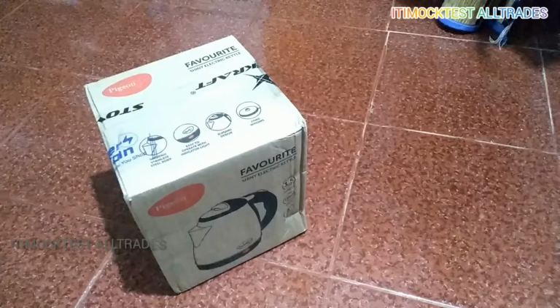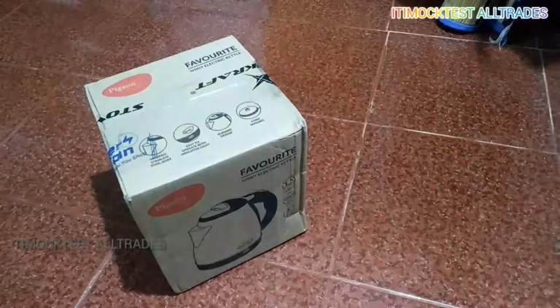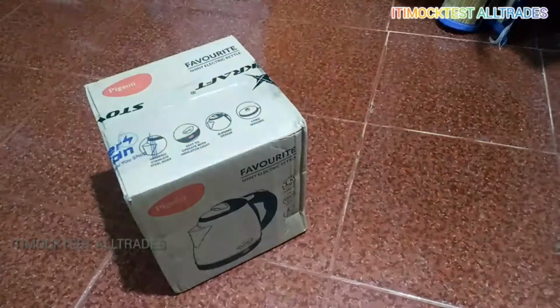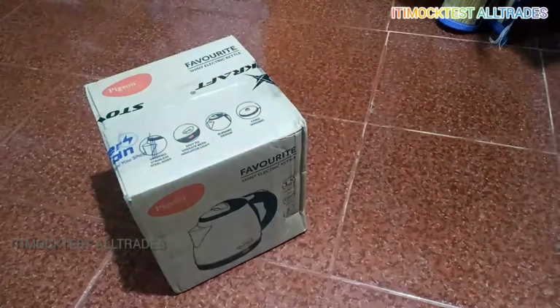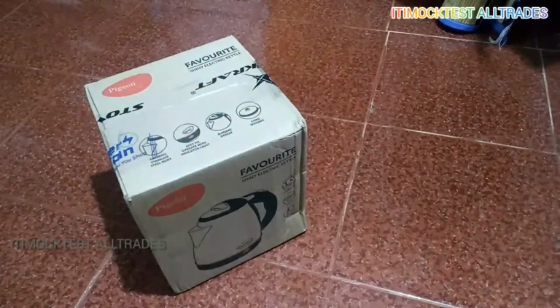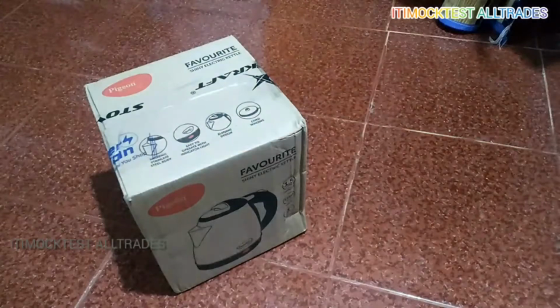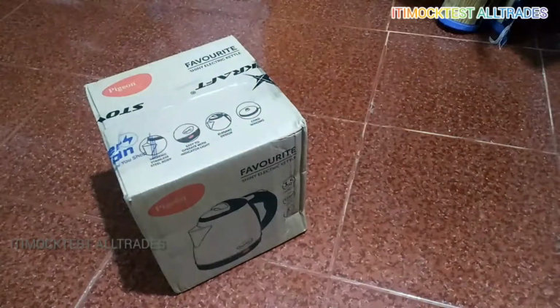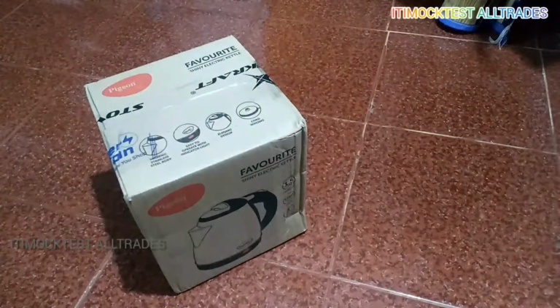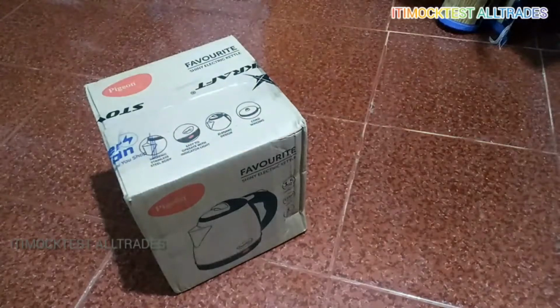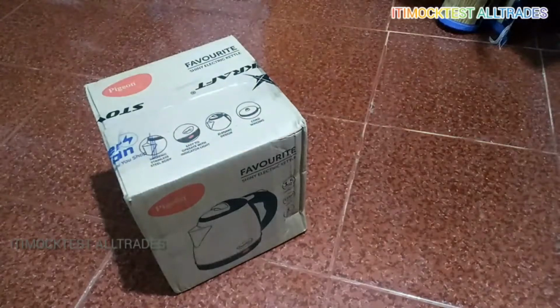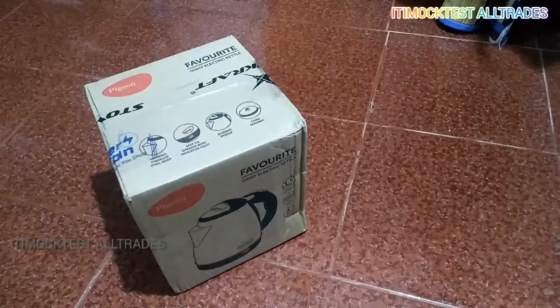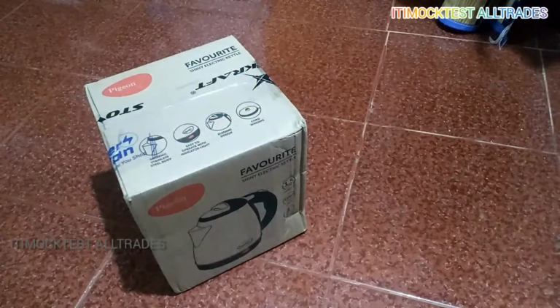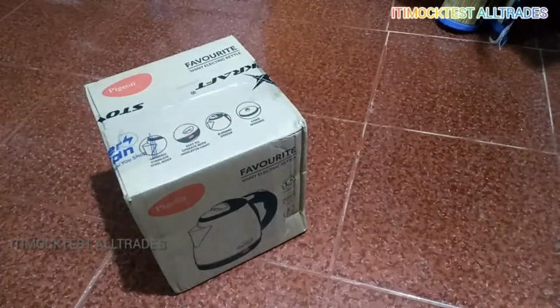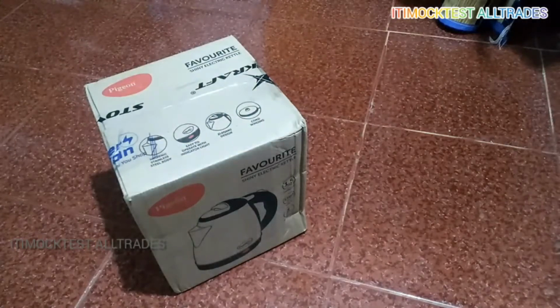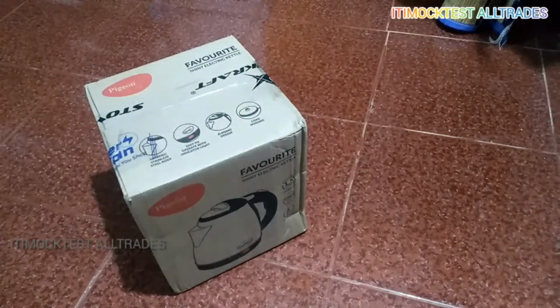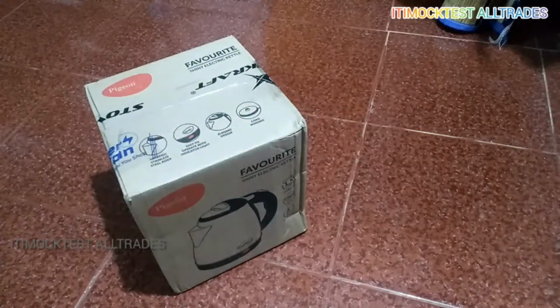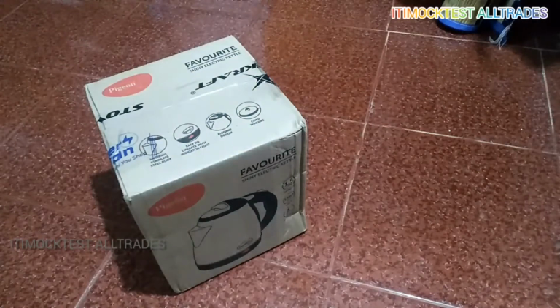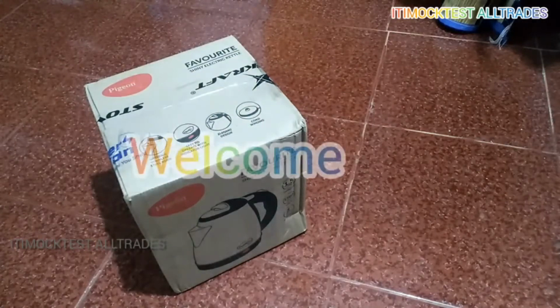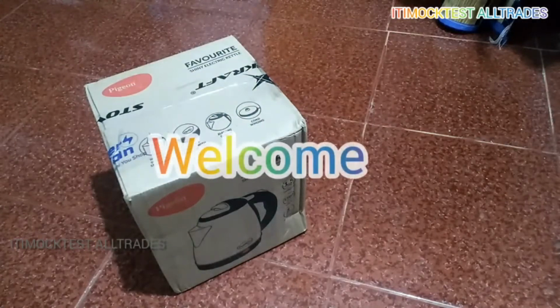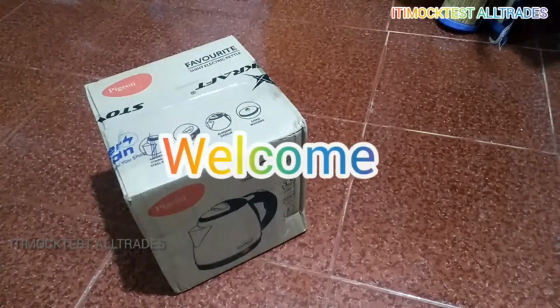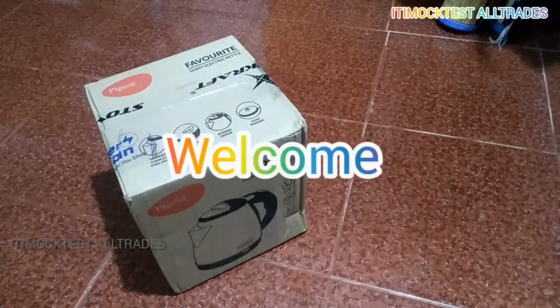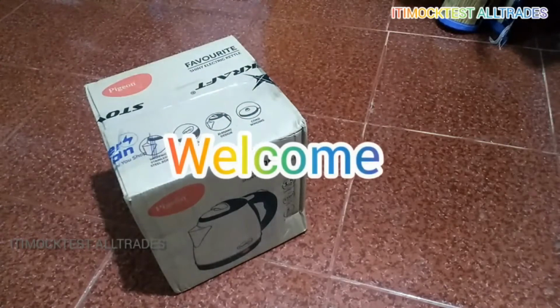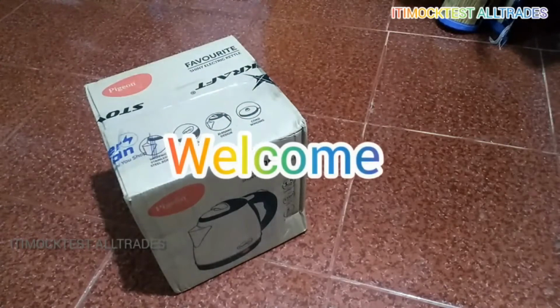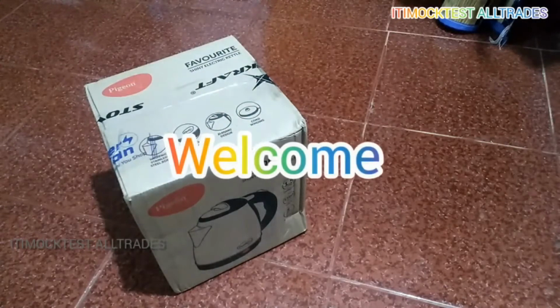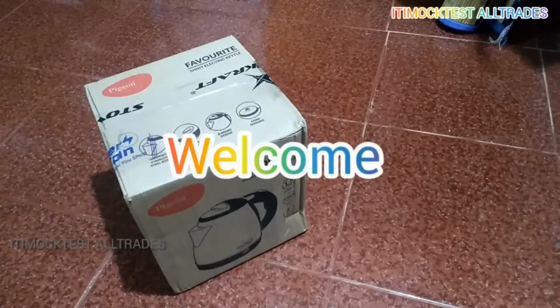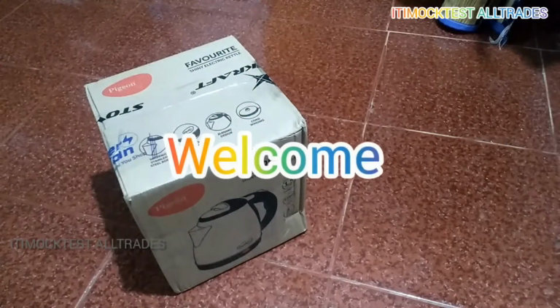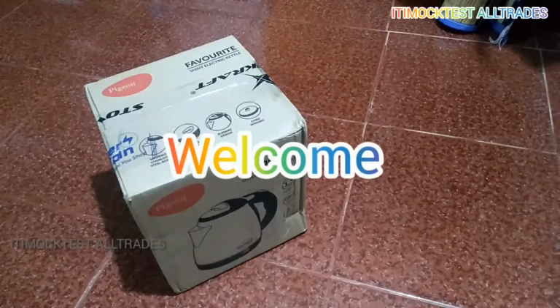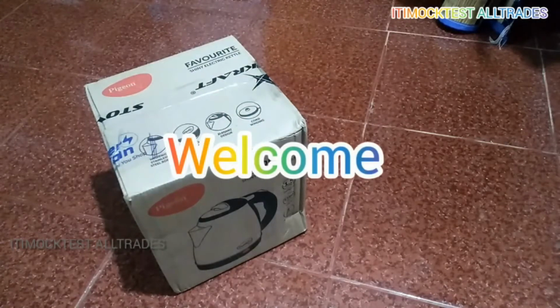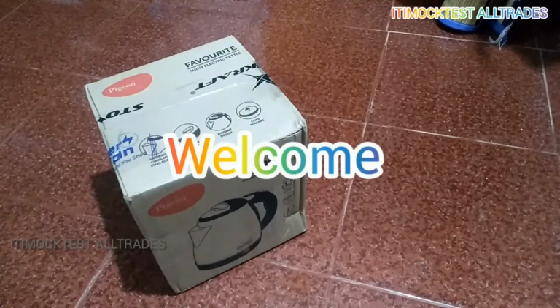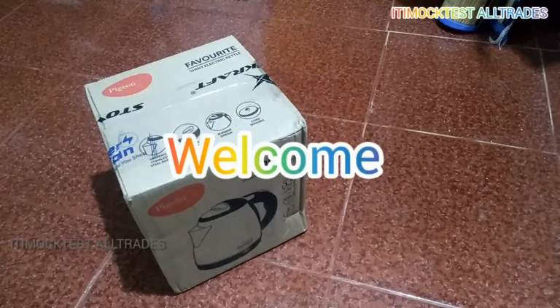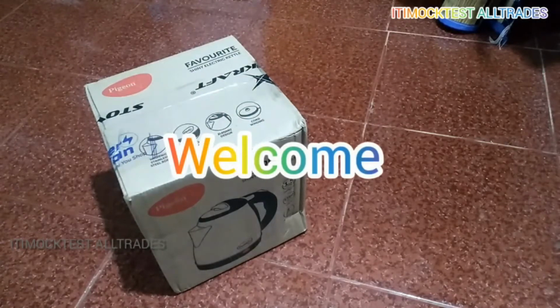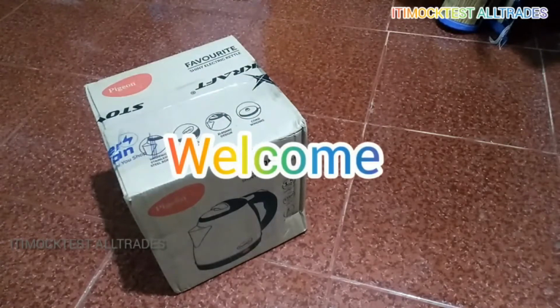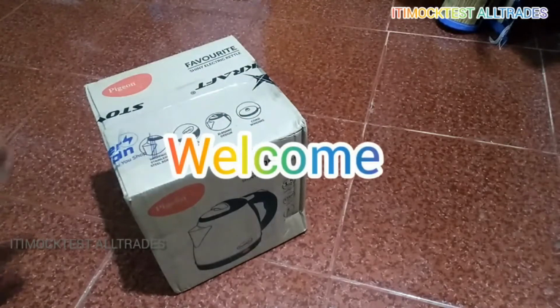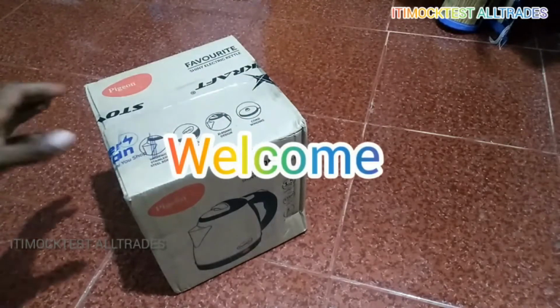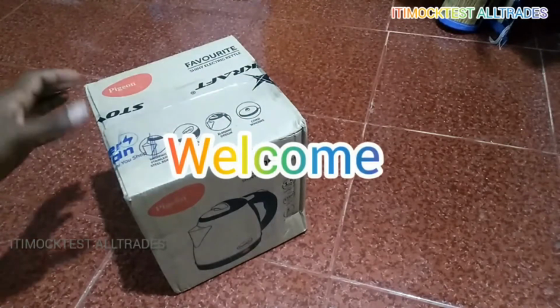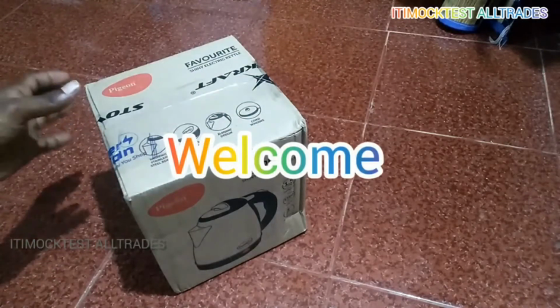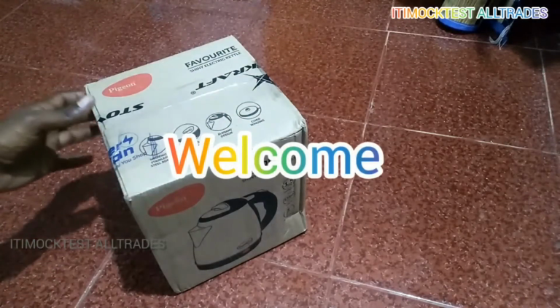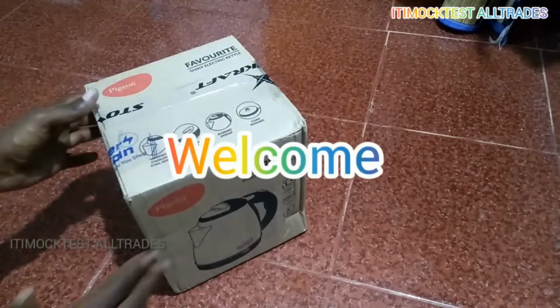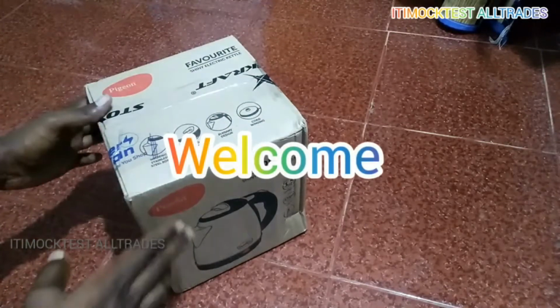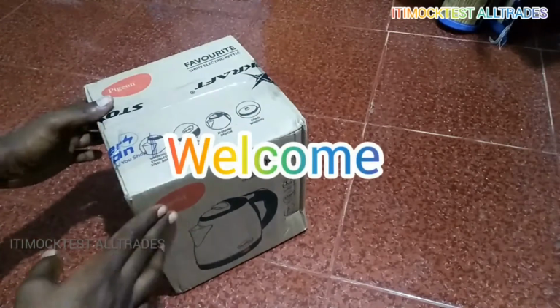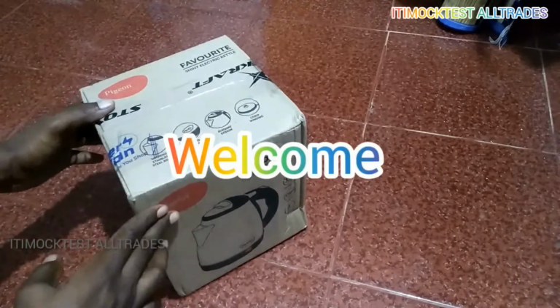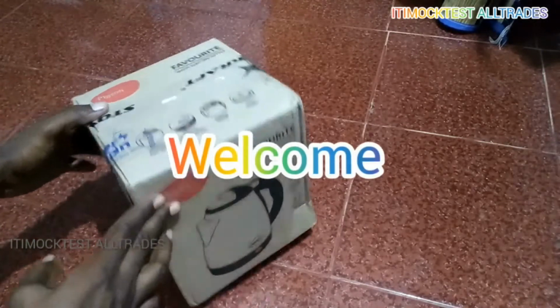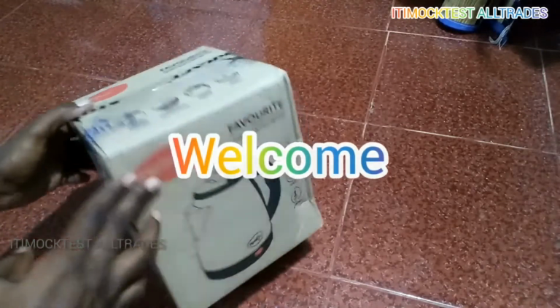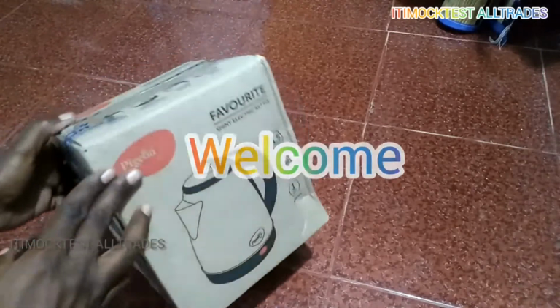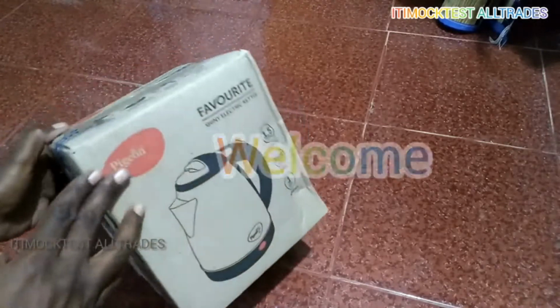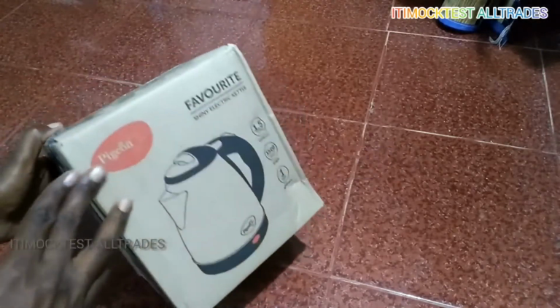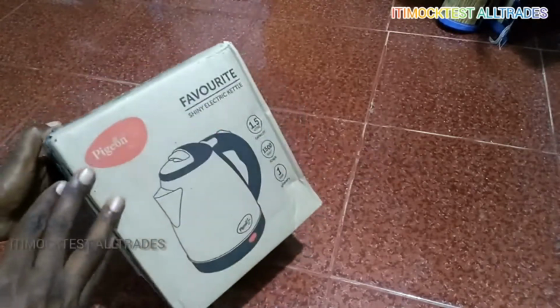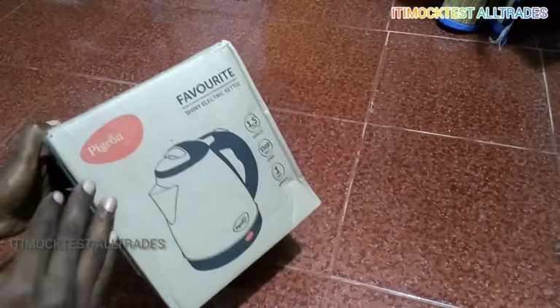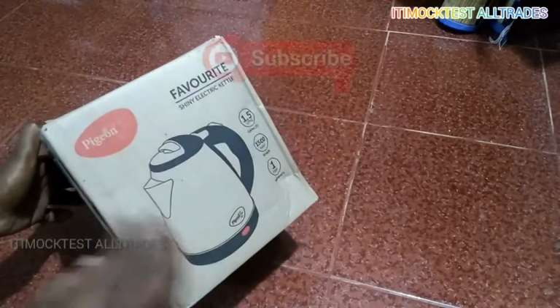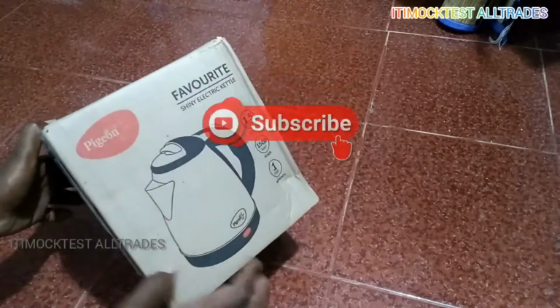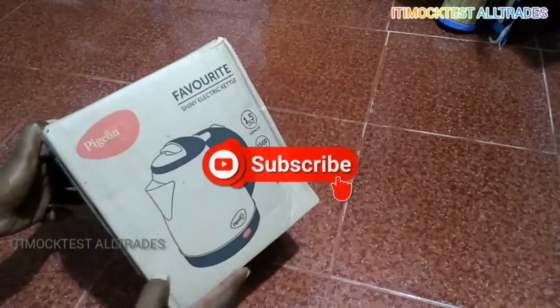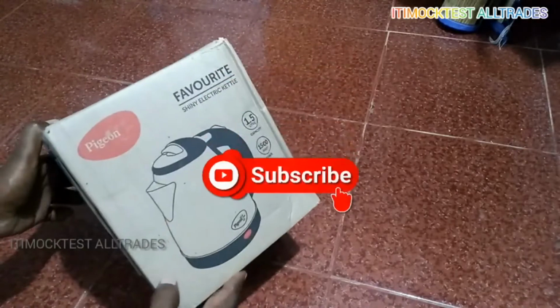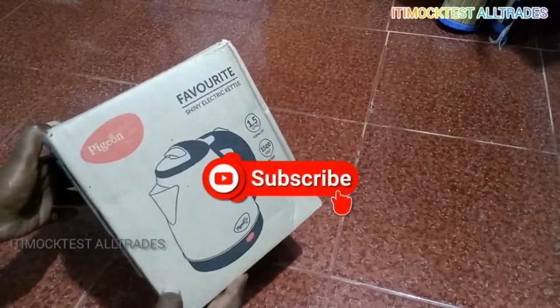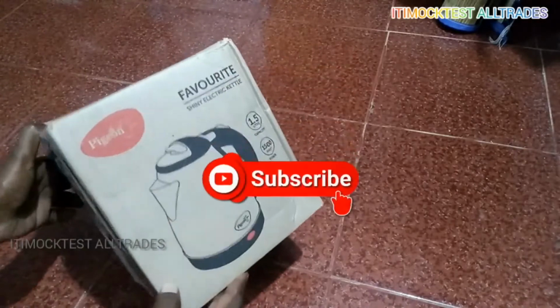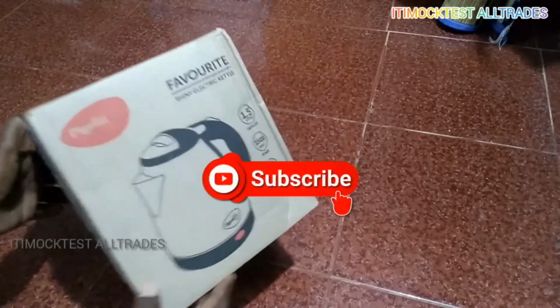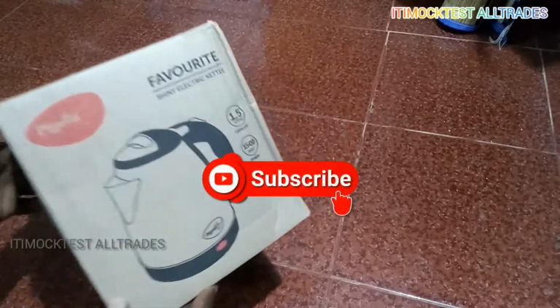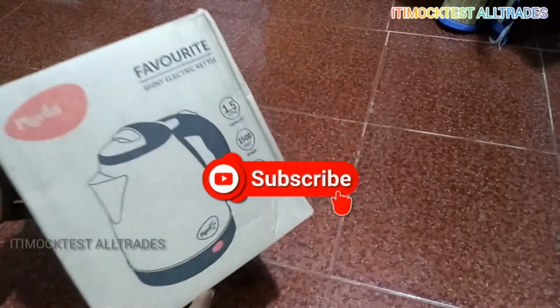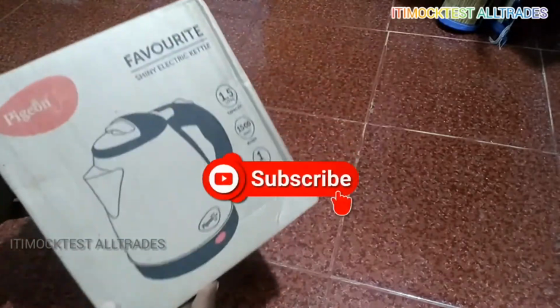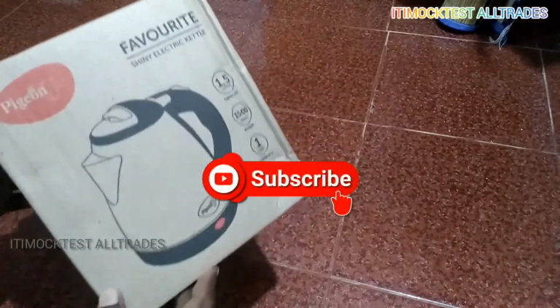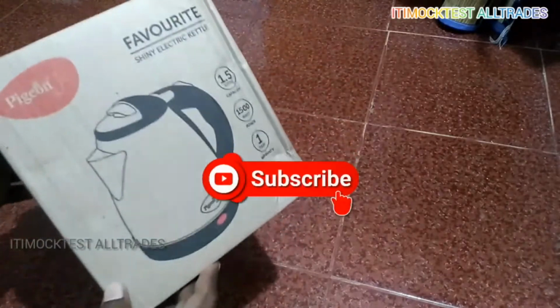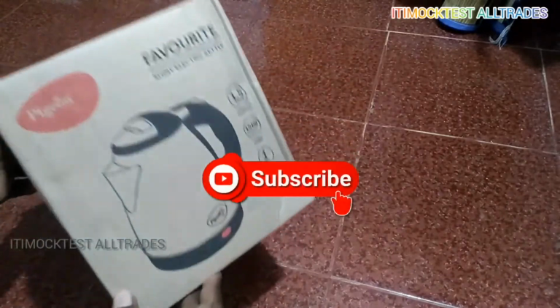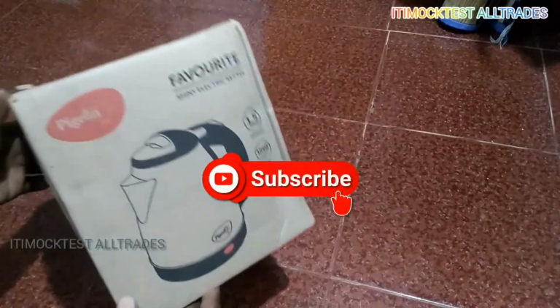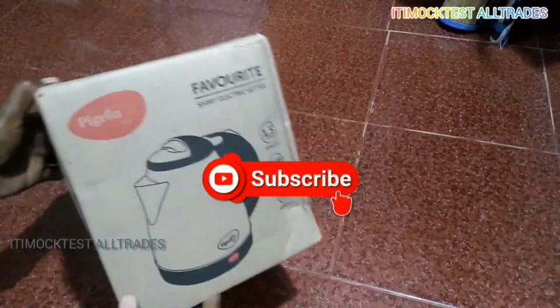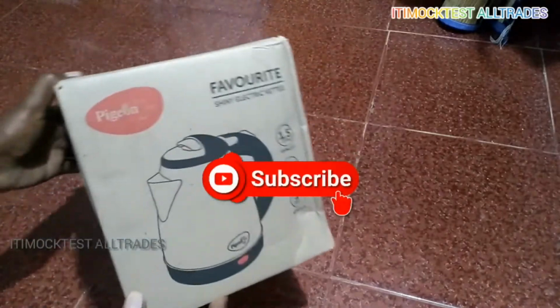Hi friends, welcome to ITM Actress All Traditive Channel. Today we are going to talk about home appliances.